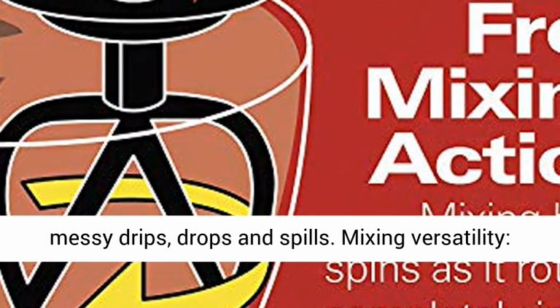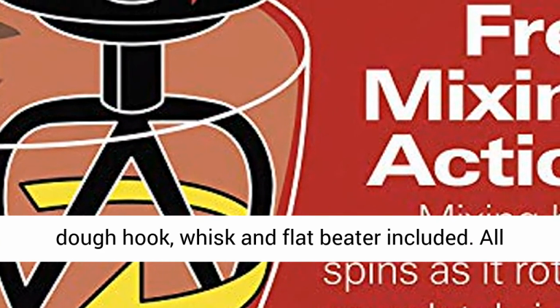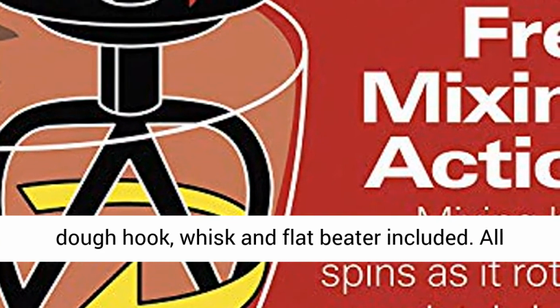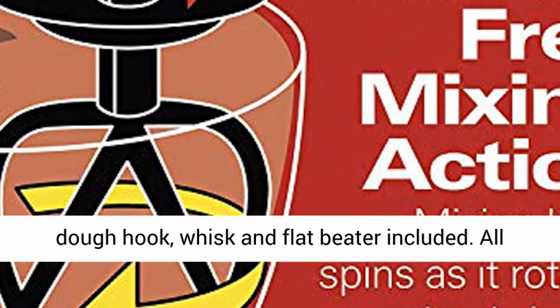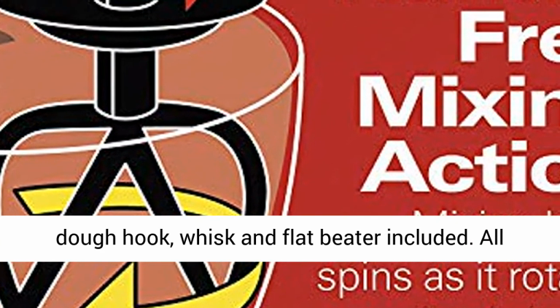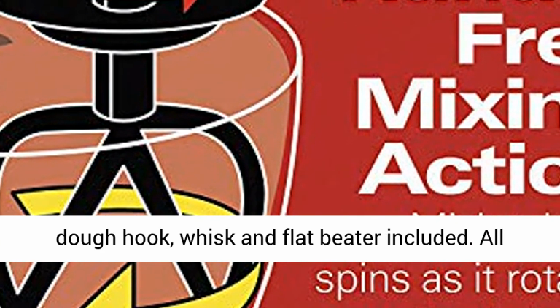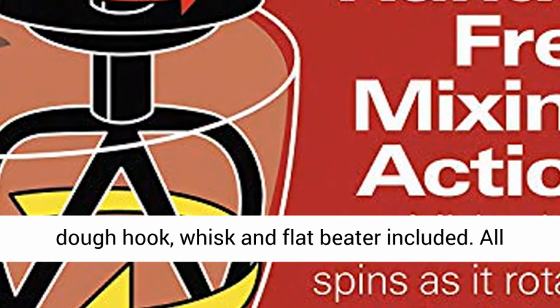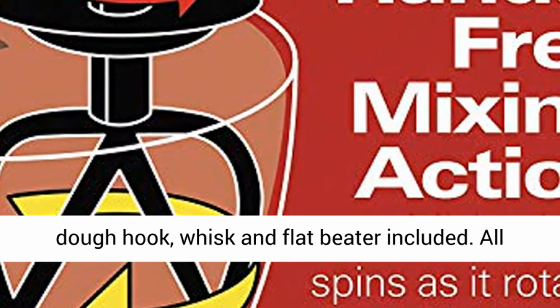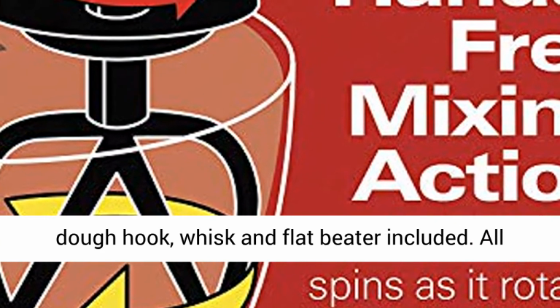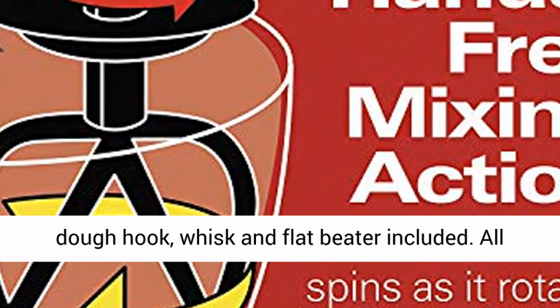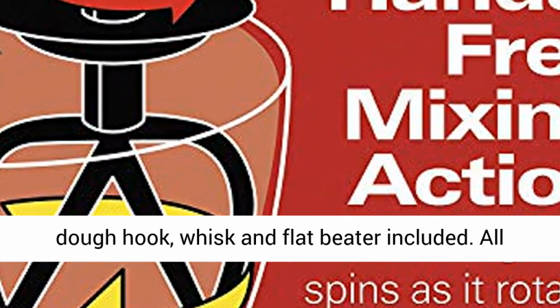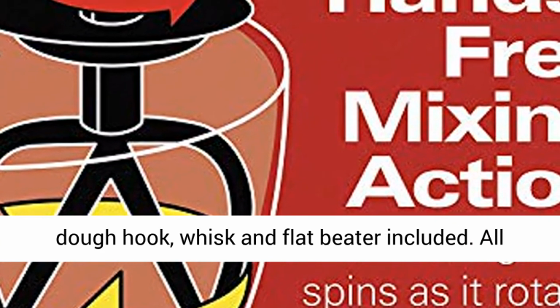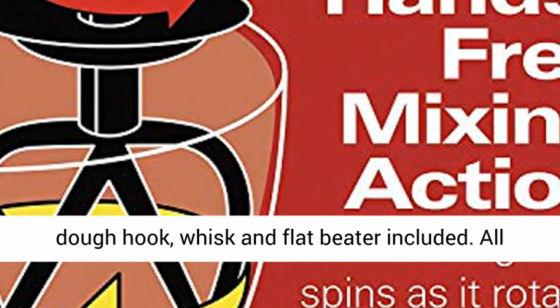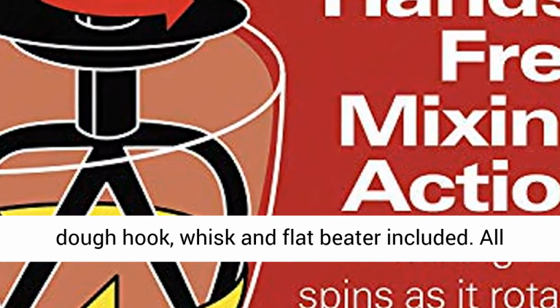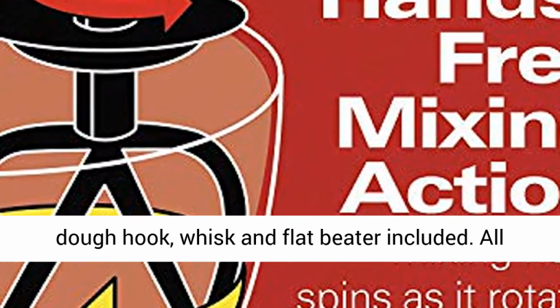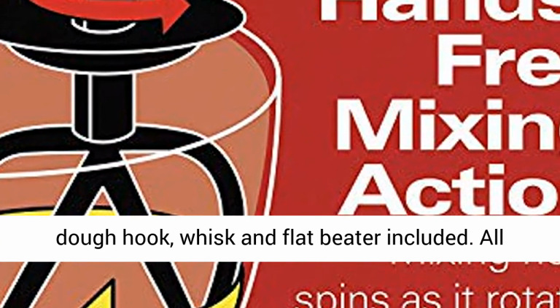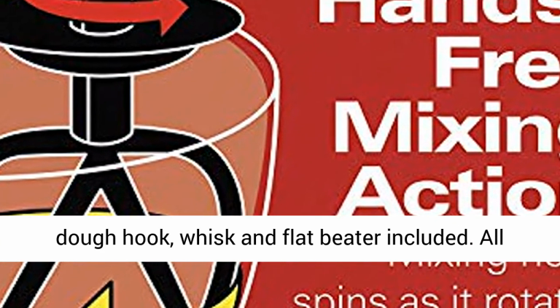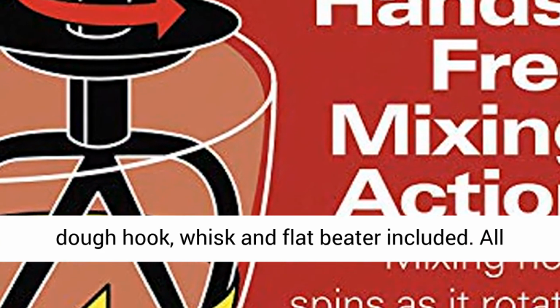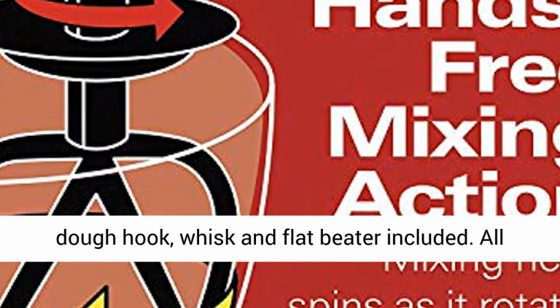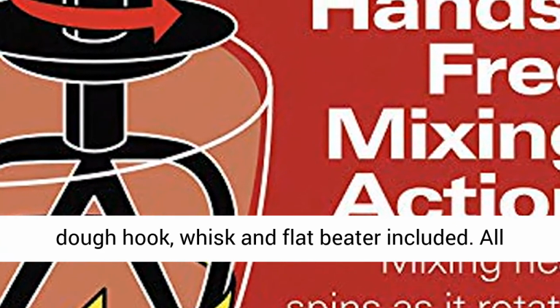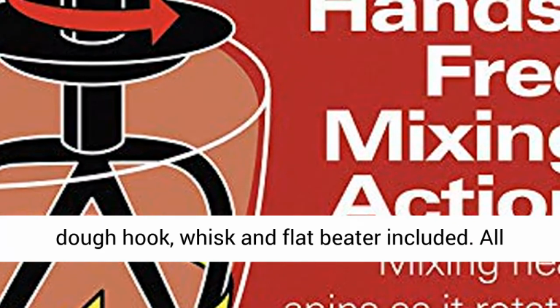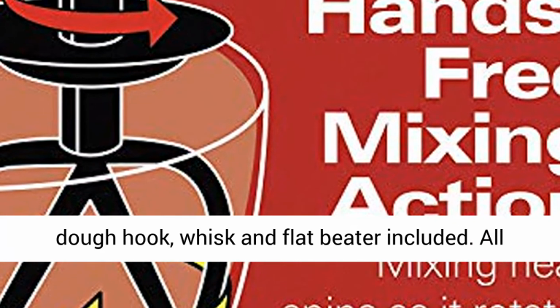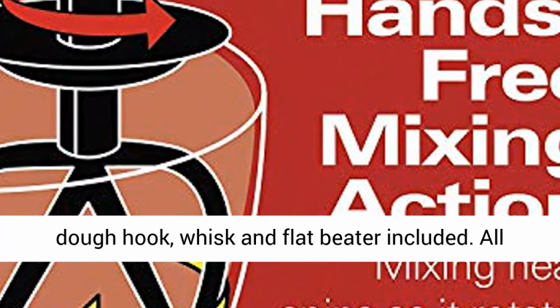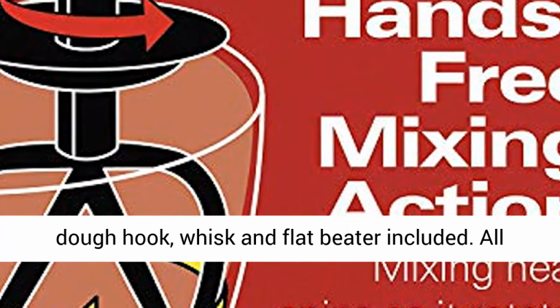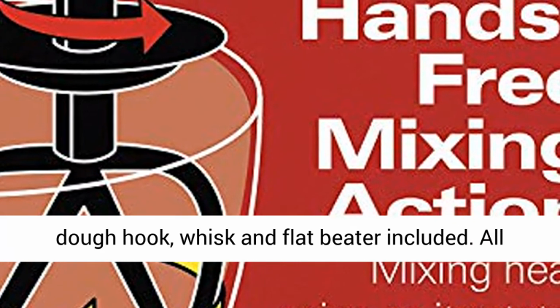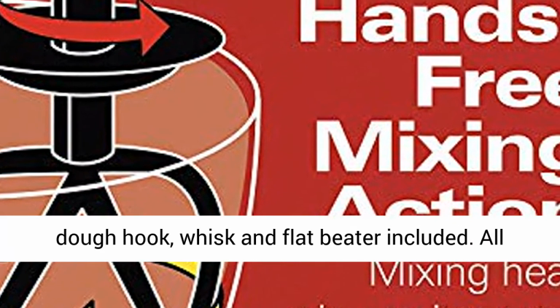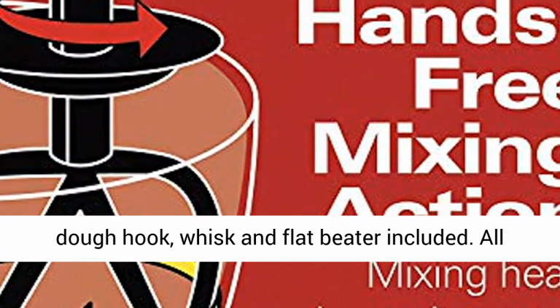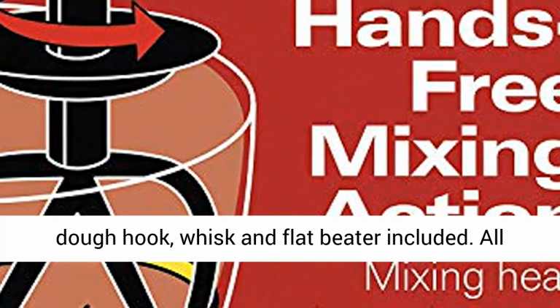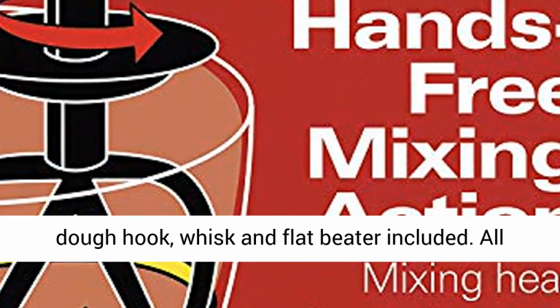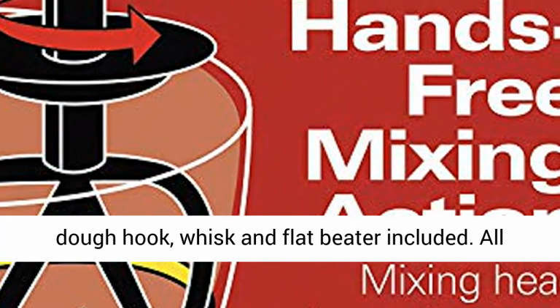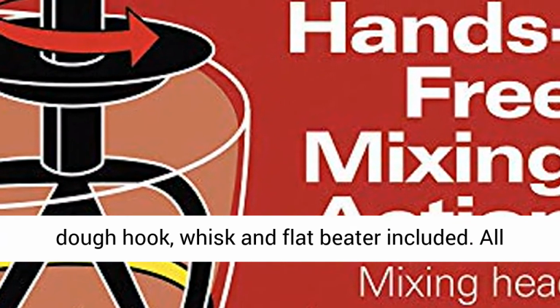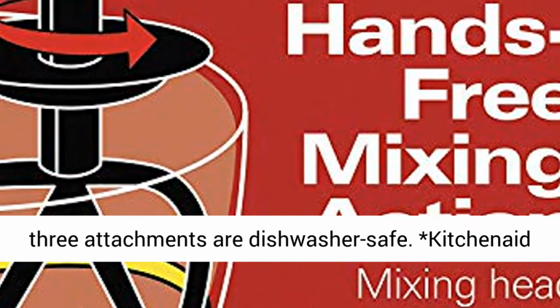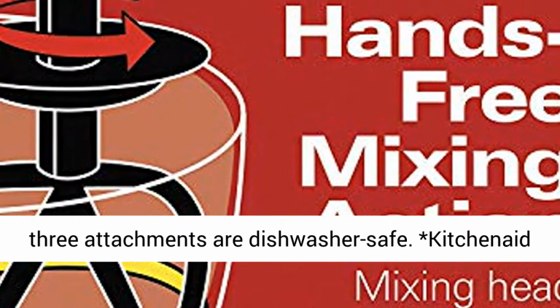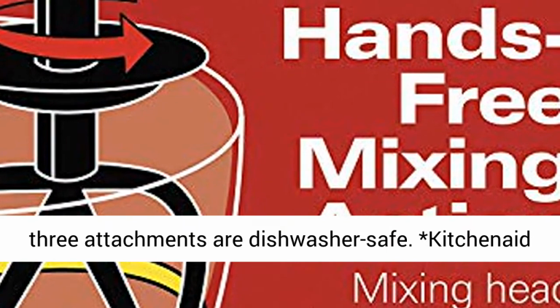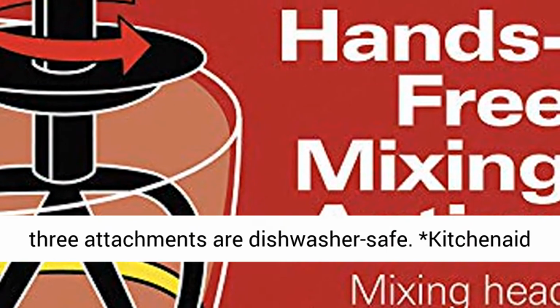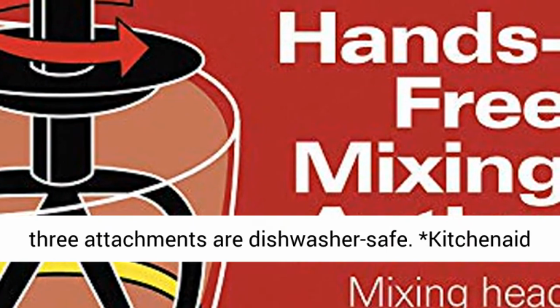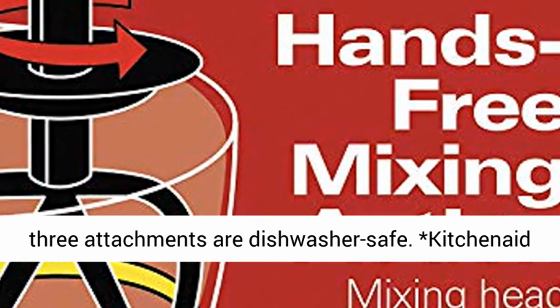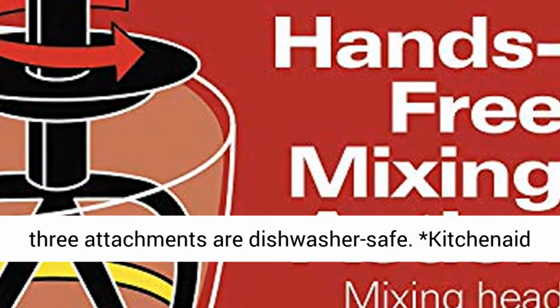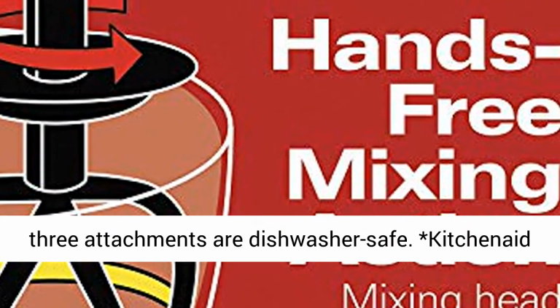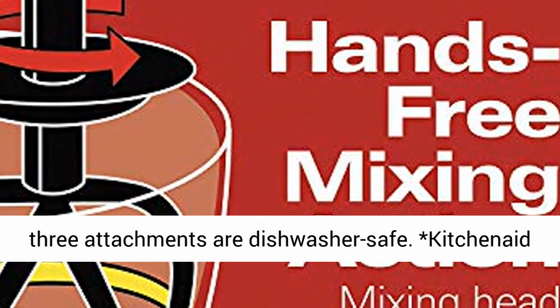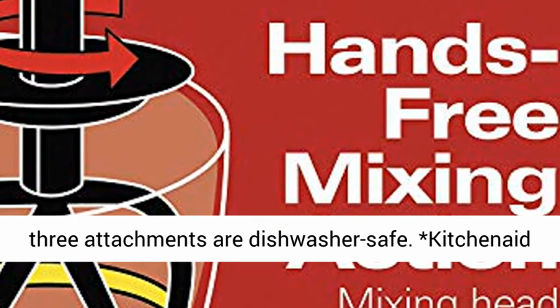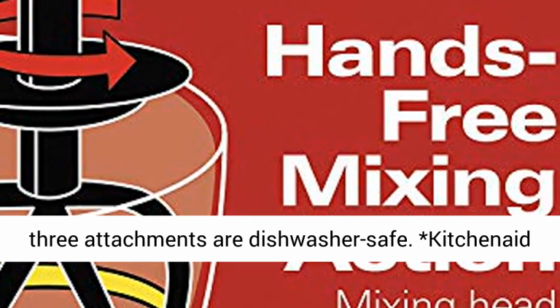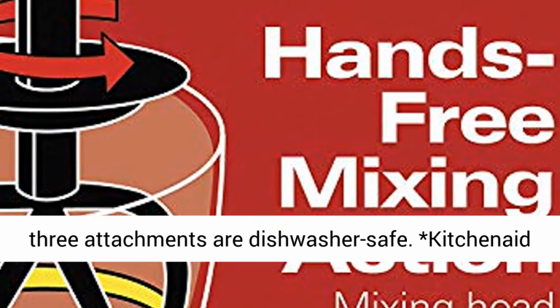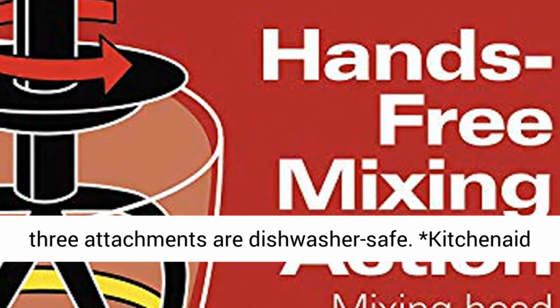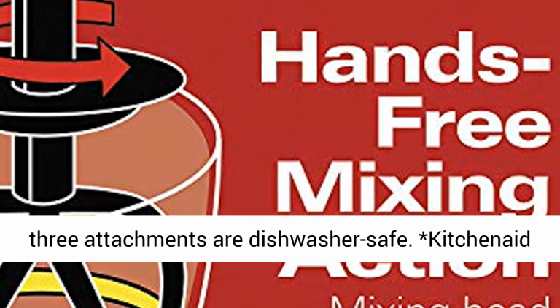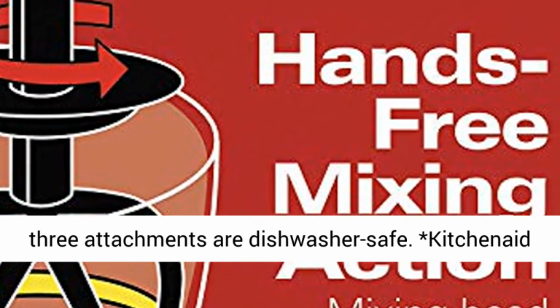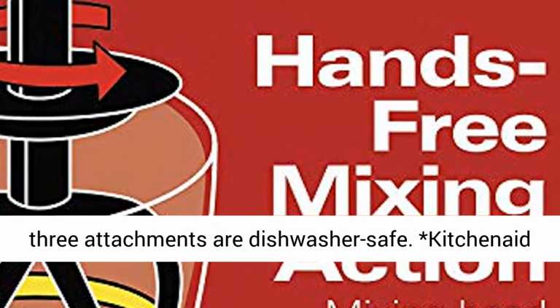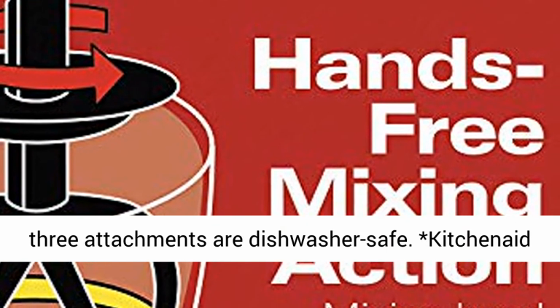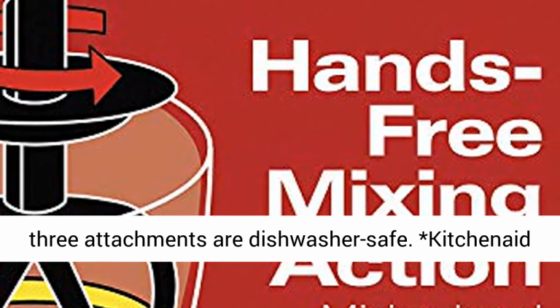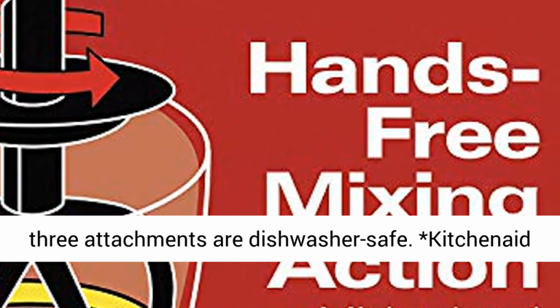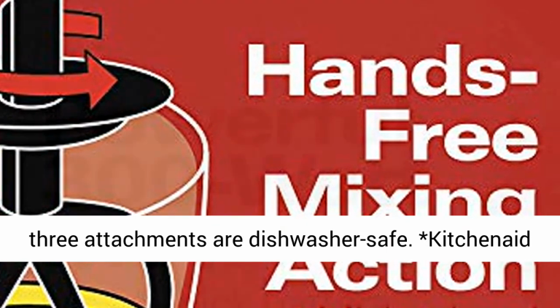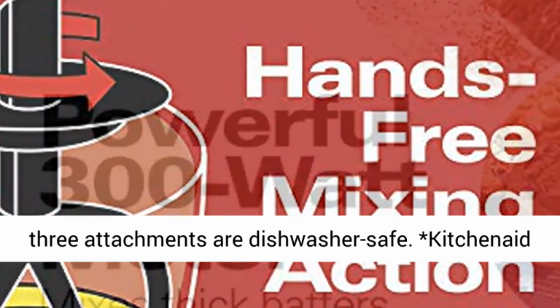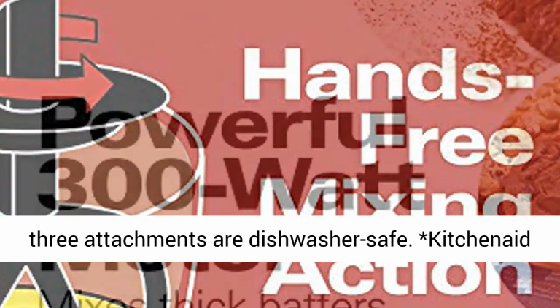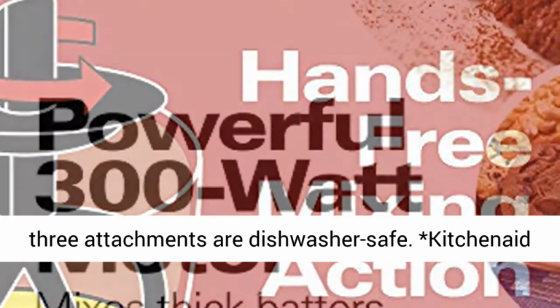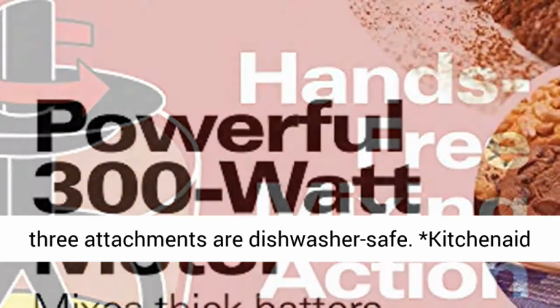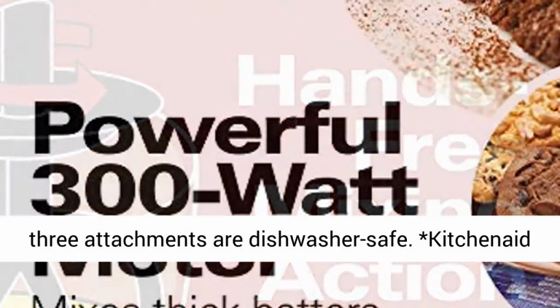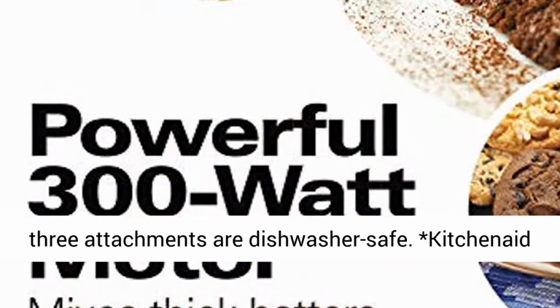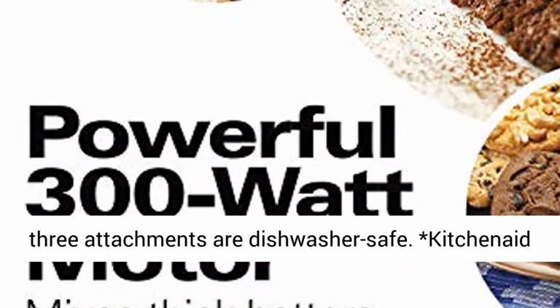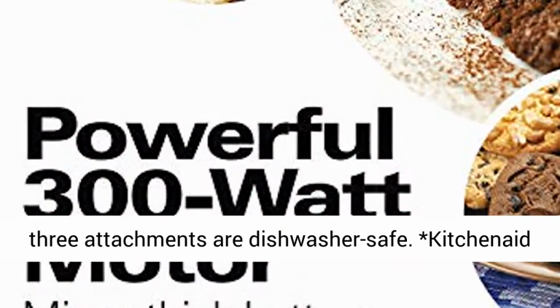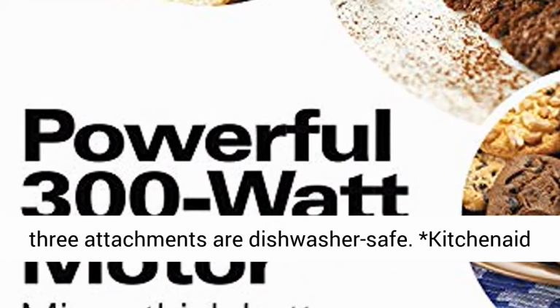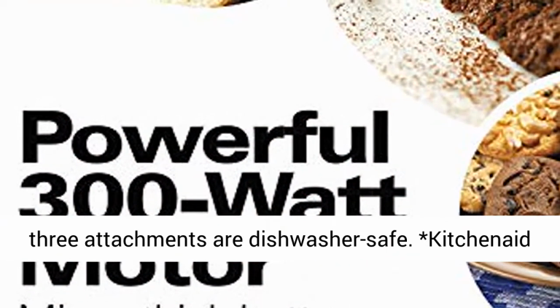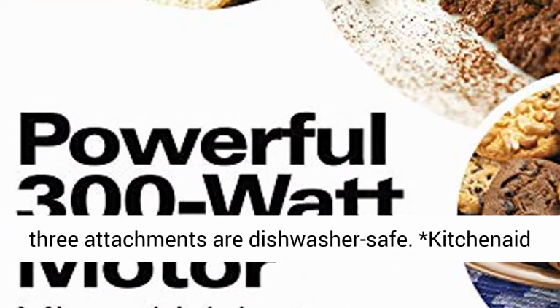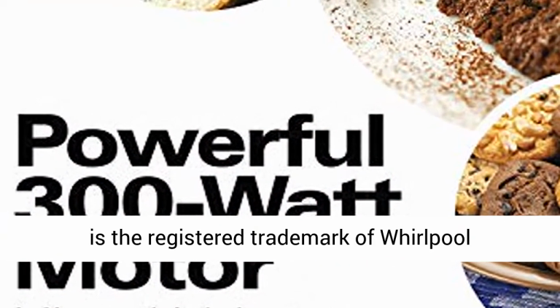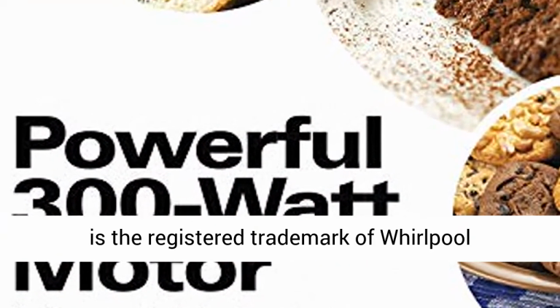Mixing versatility — dough hook, whisk and flat beater included. All three attachments are dishwasher safe.